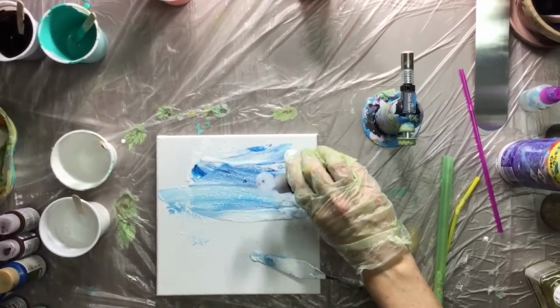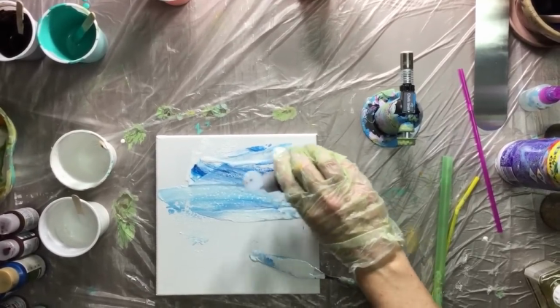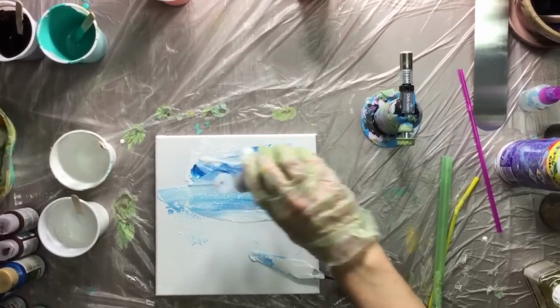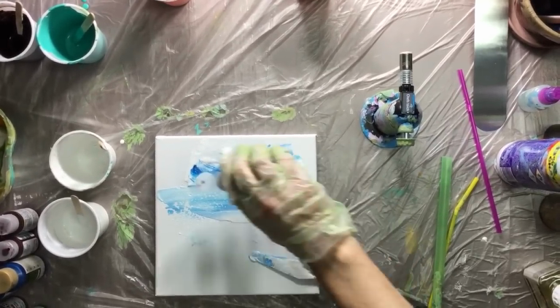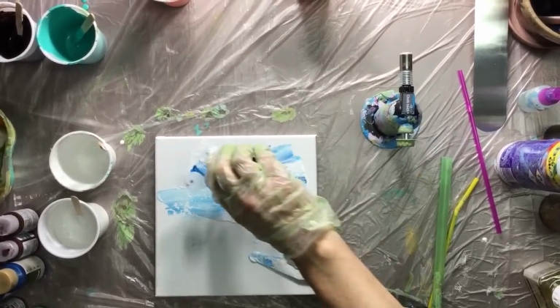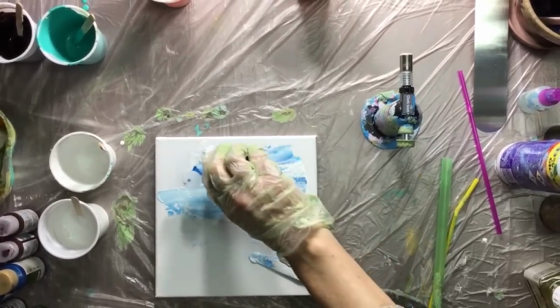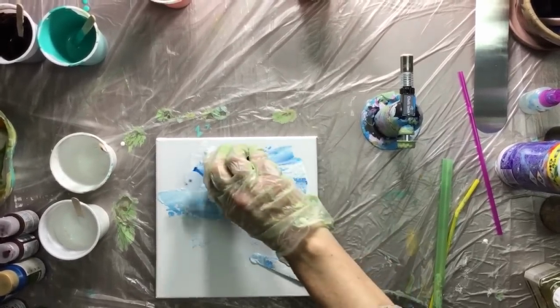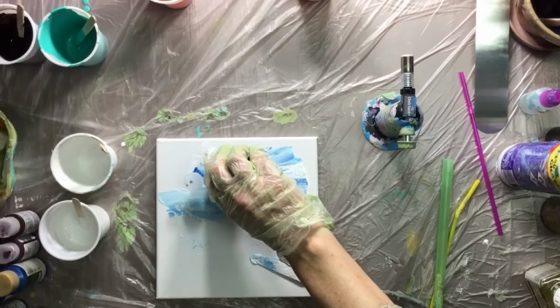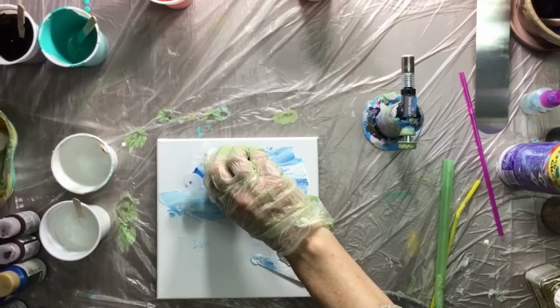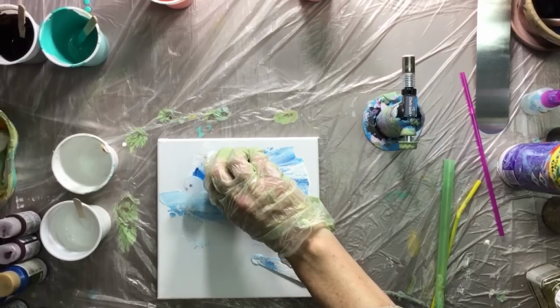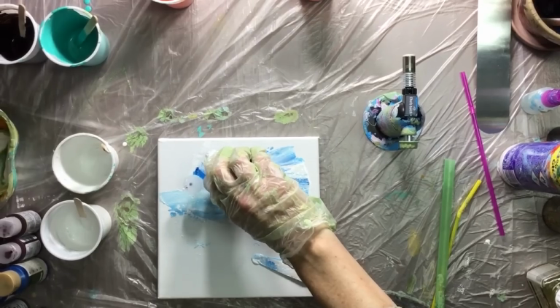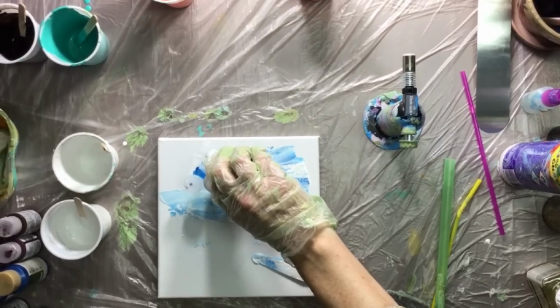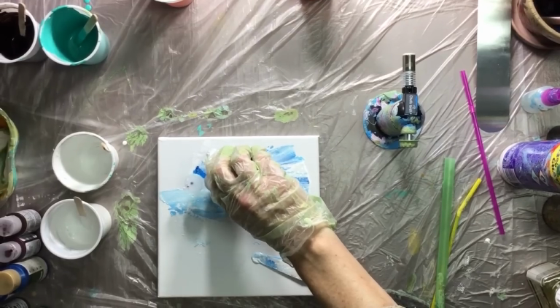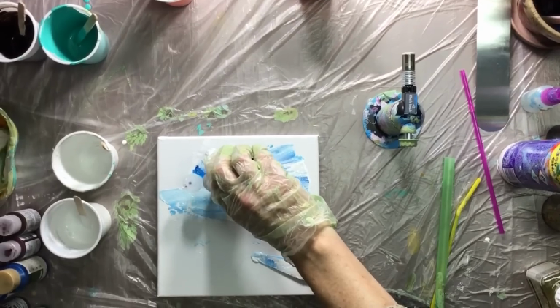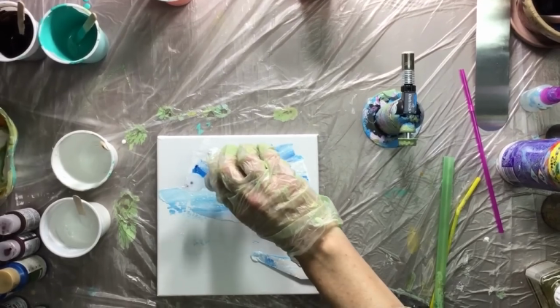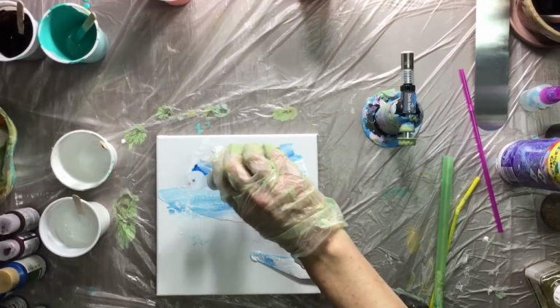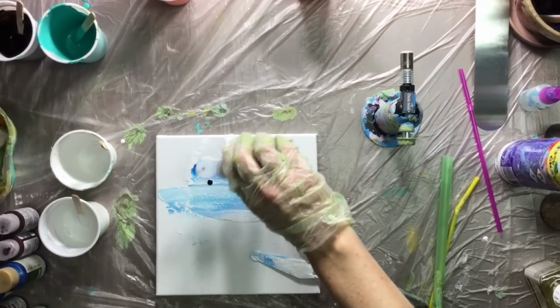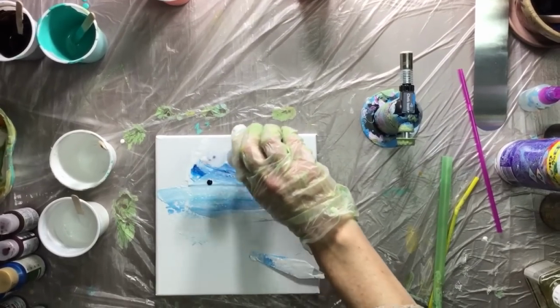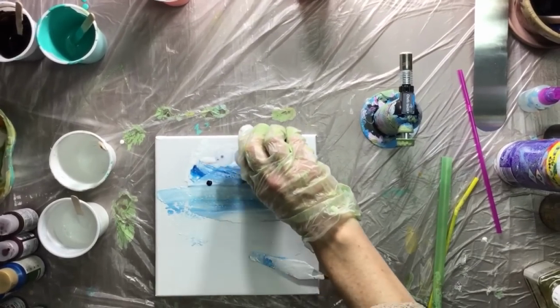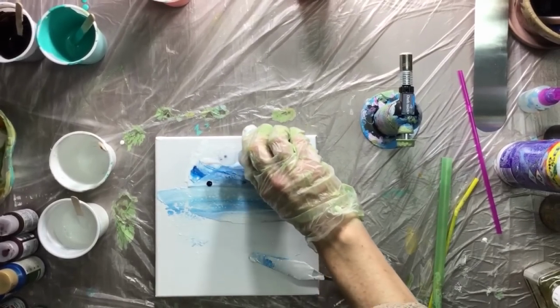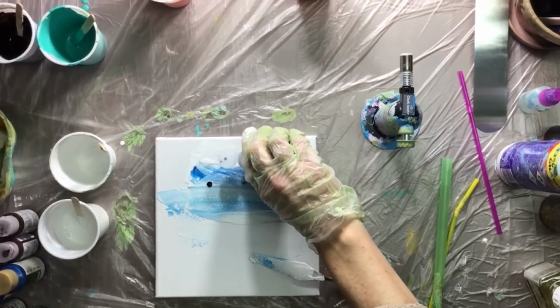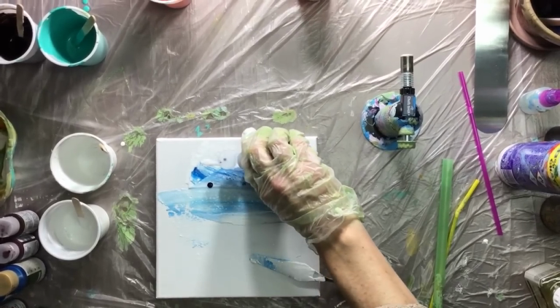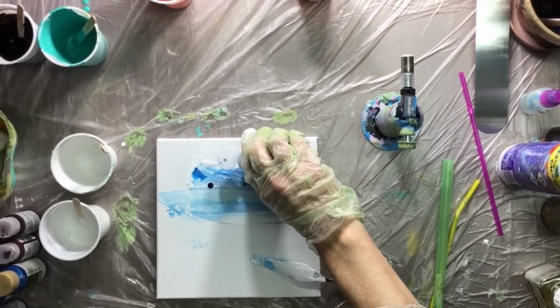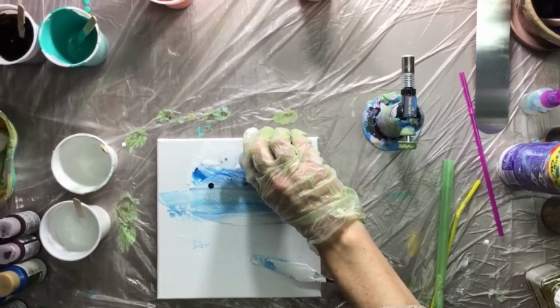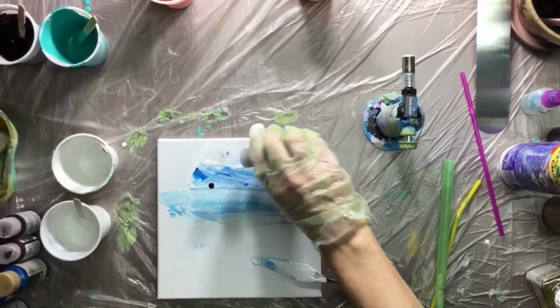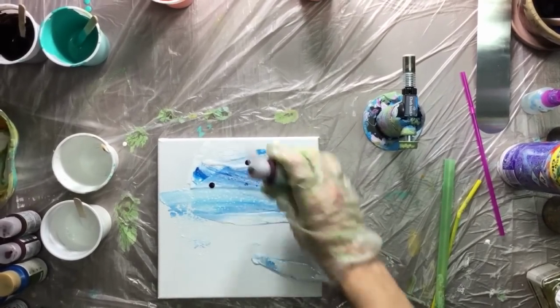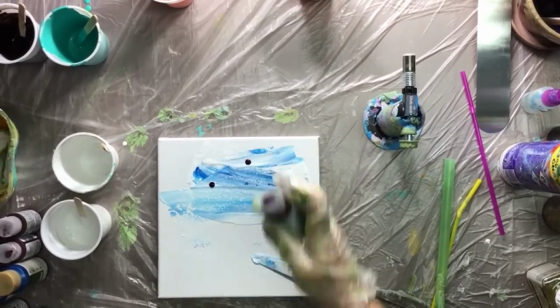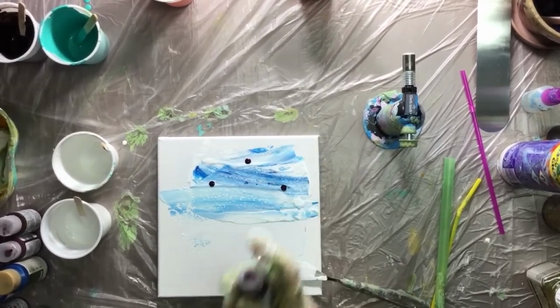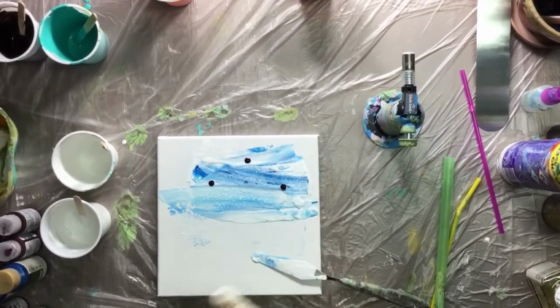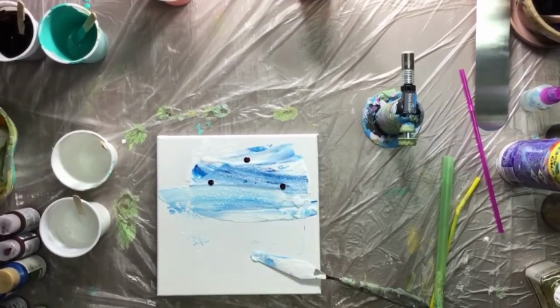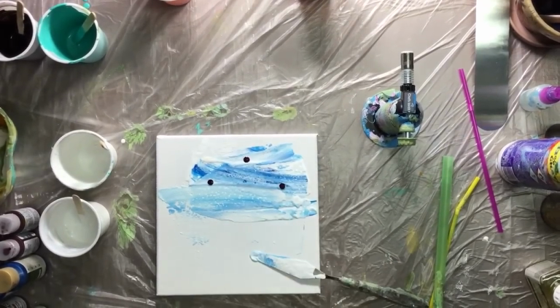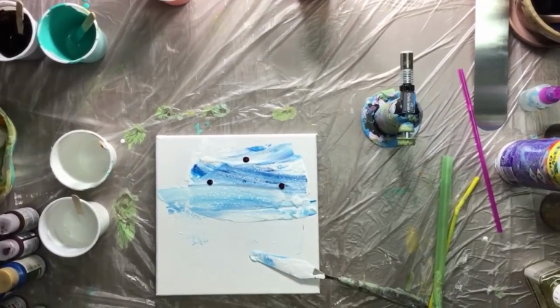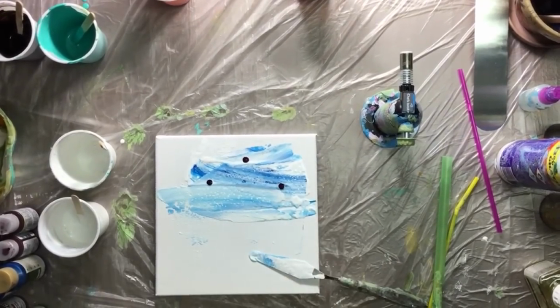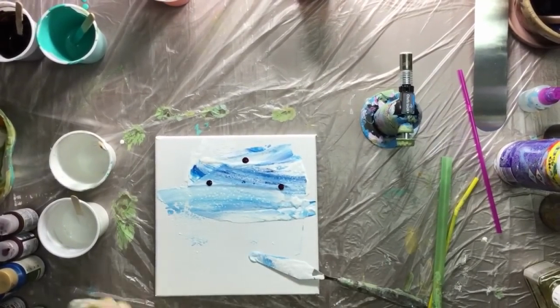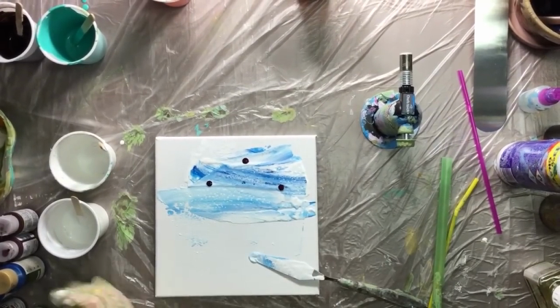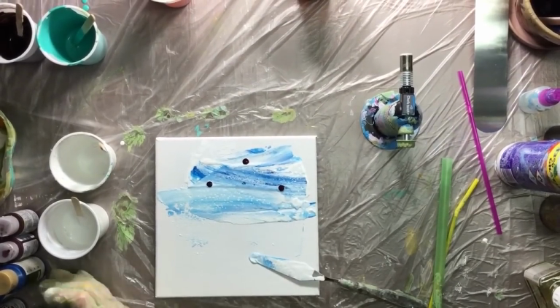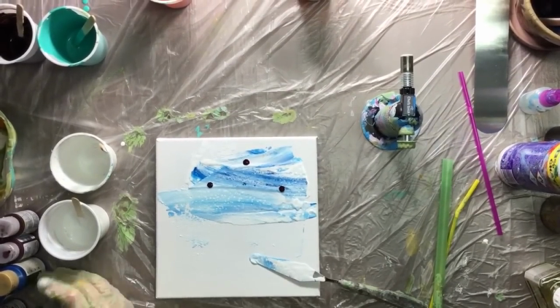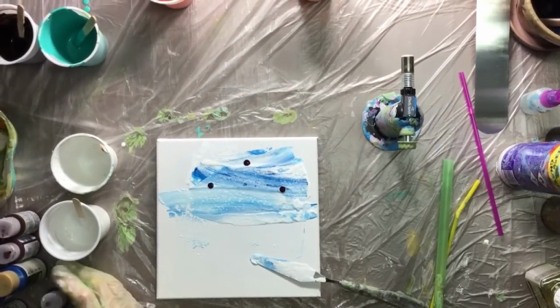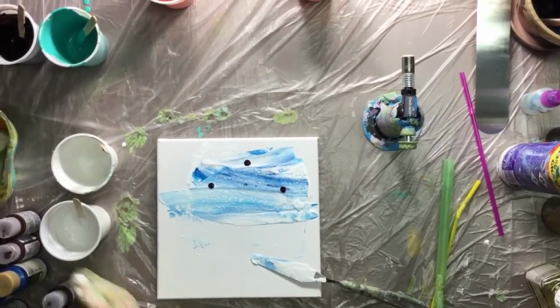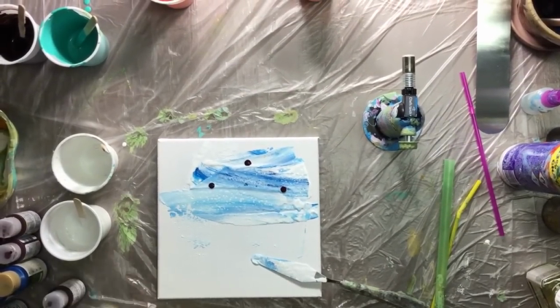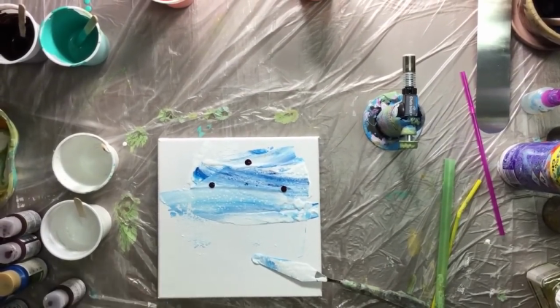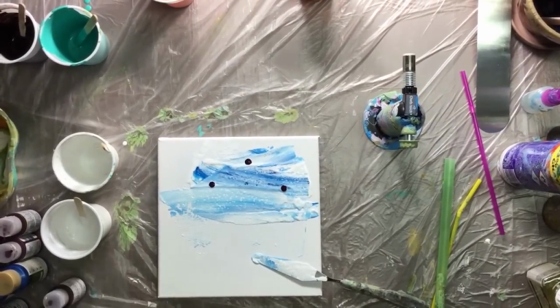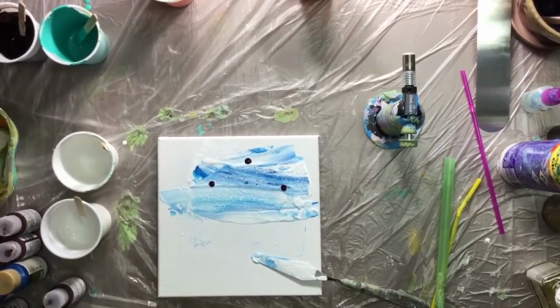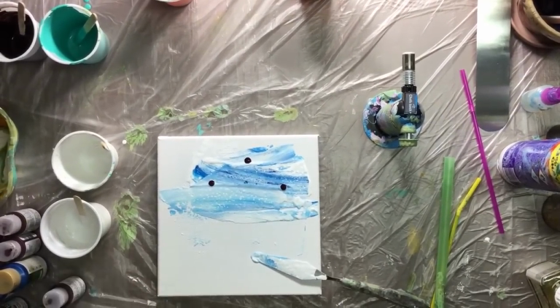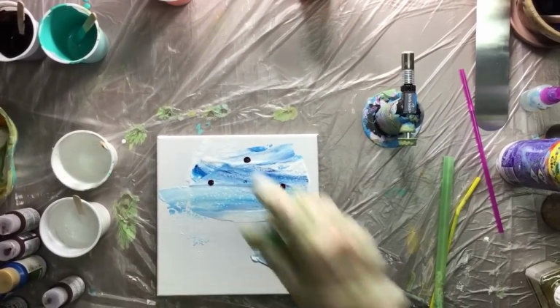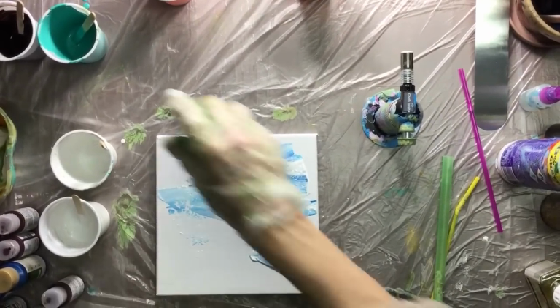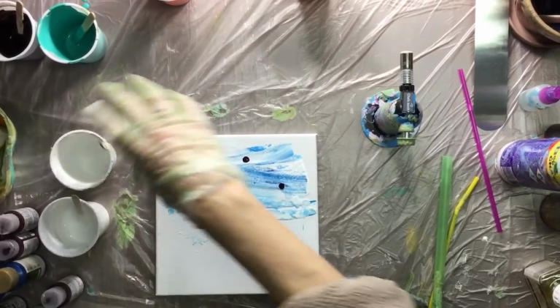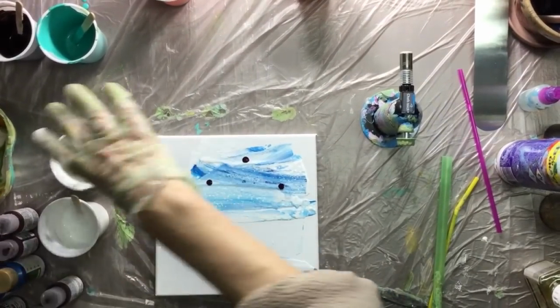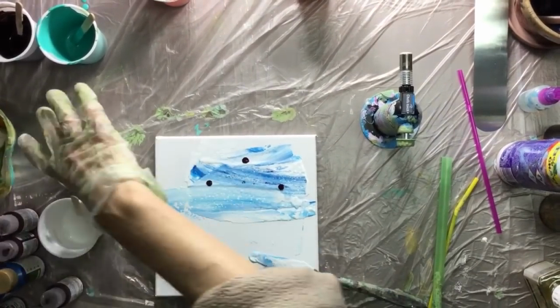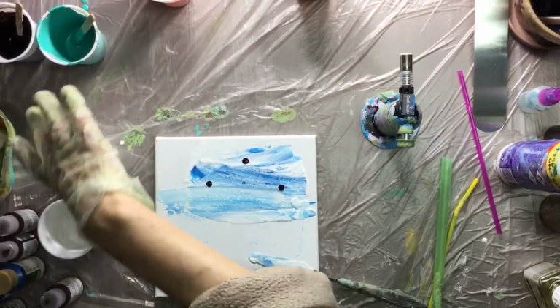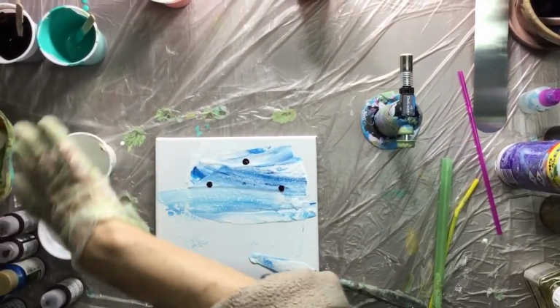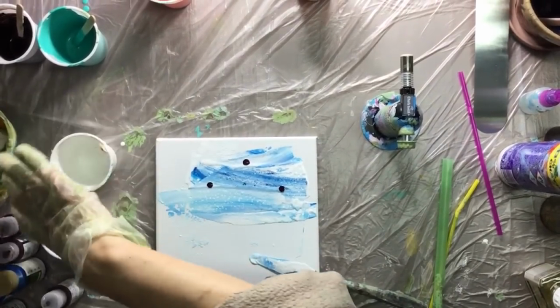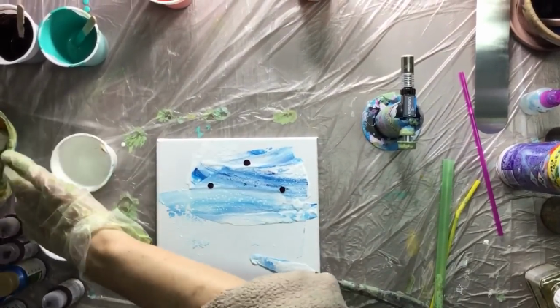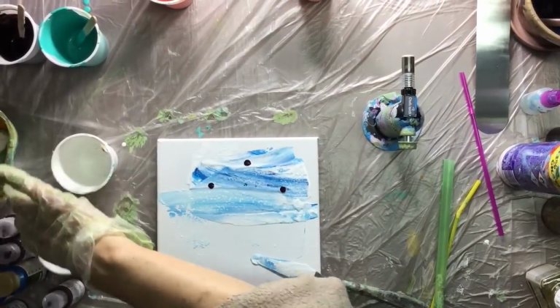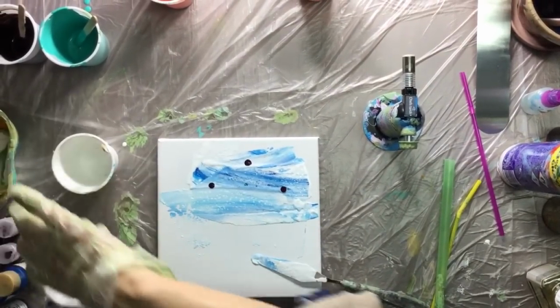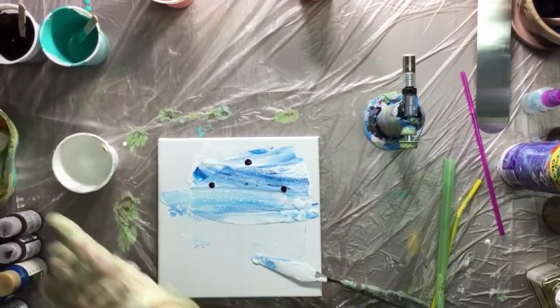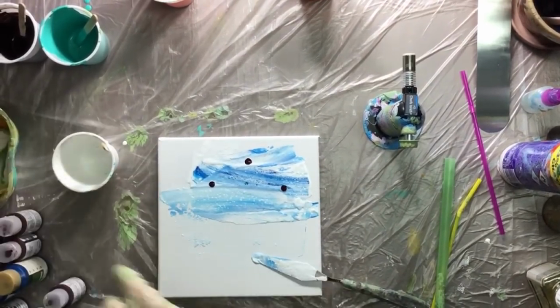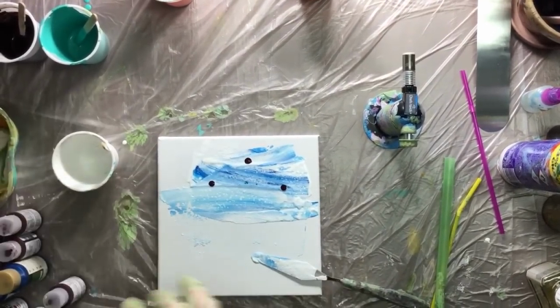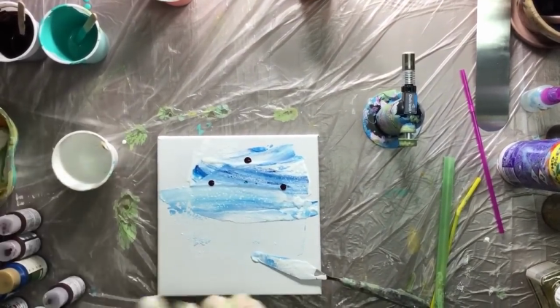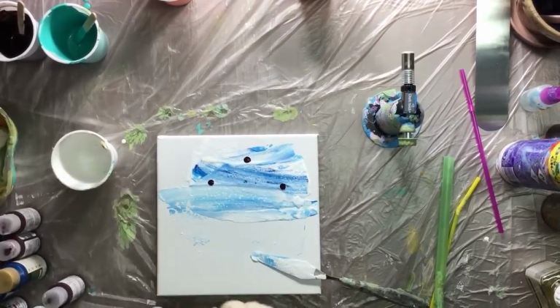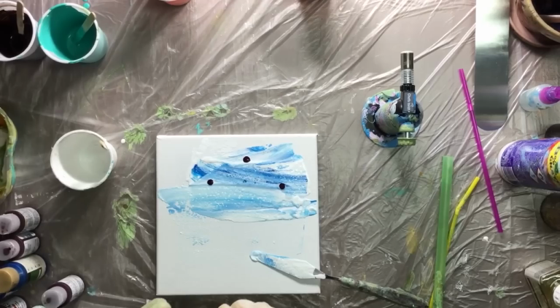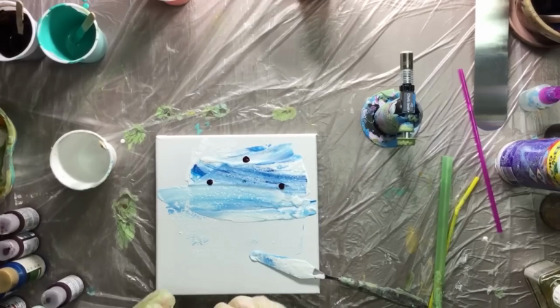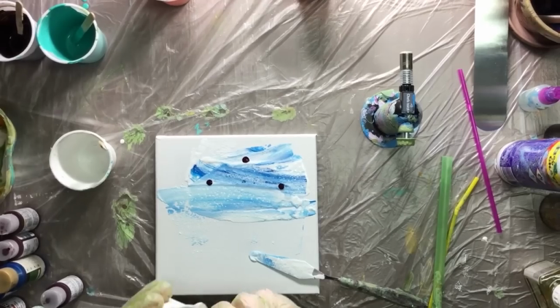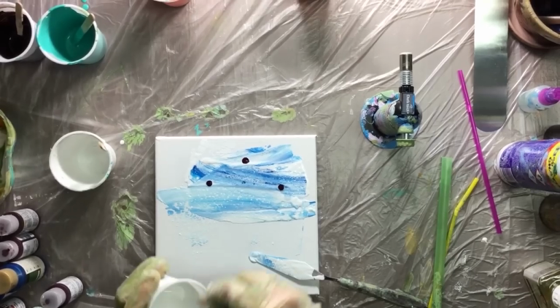Let's put another color in there and mix some colors, then put on some white.